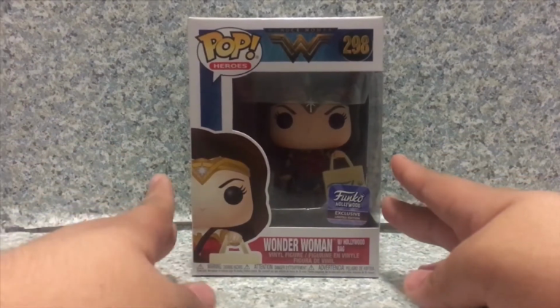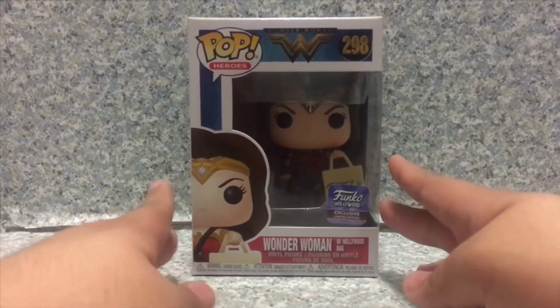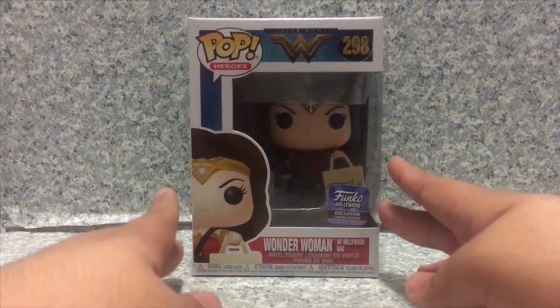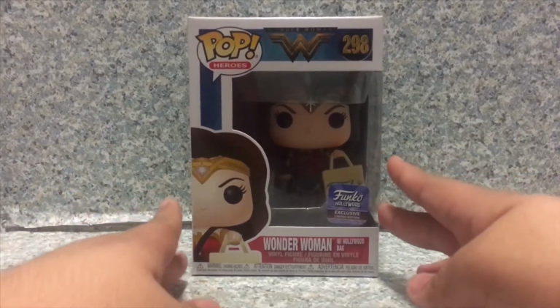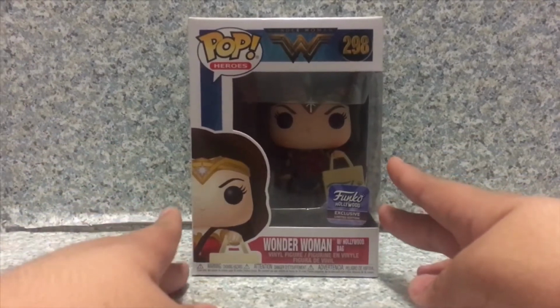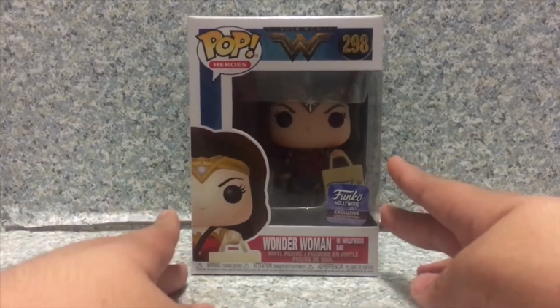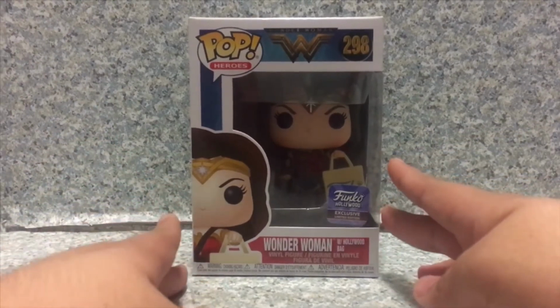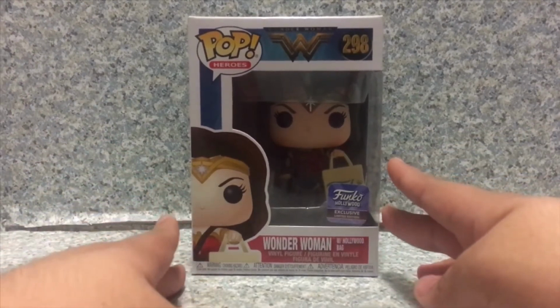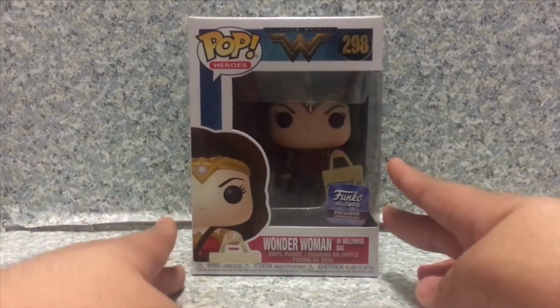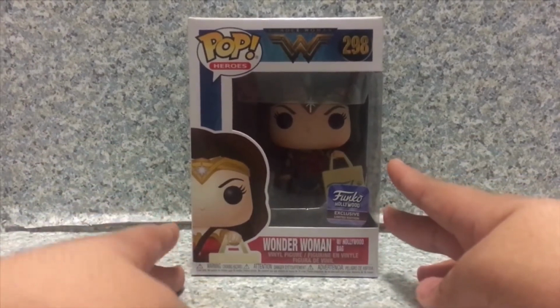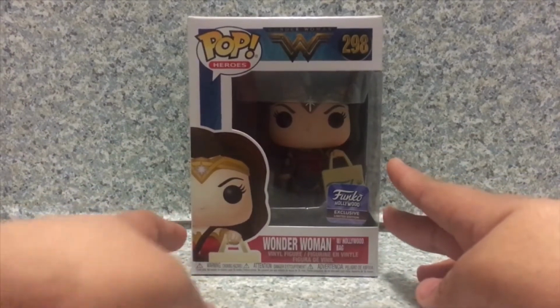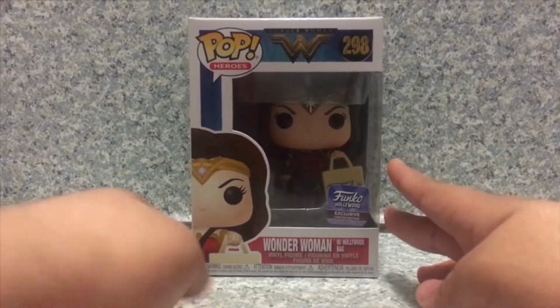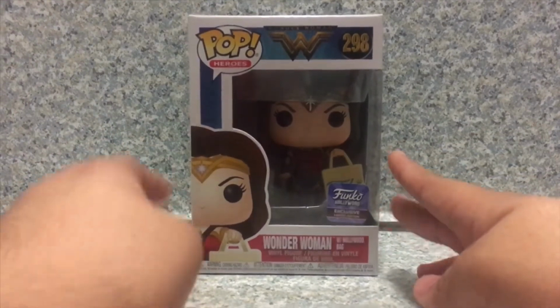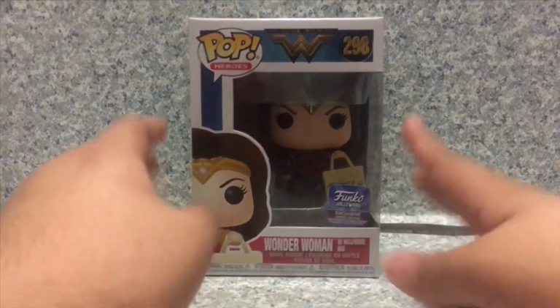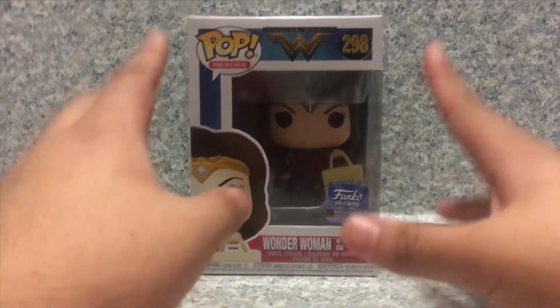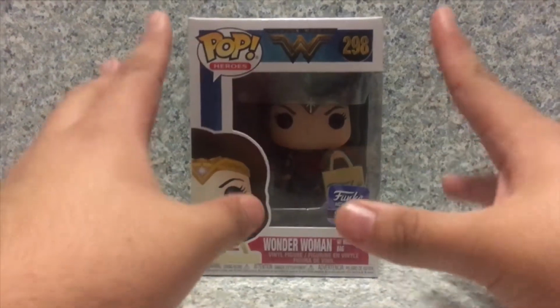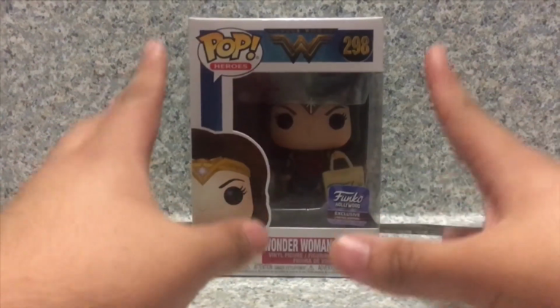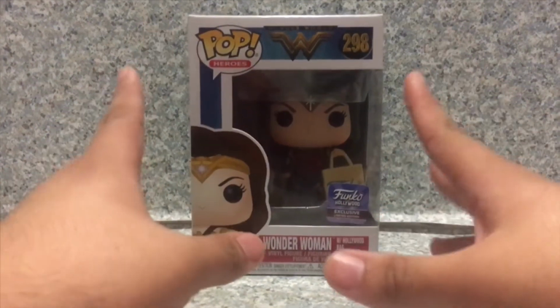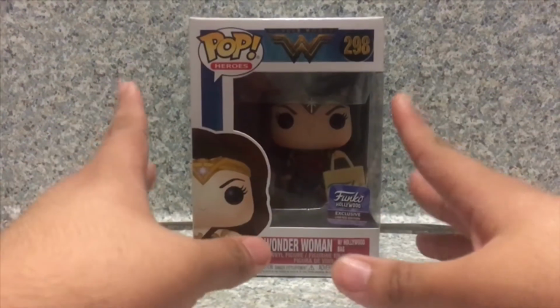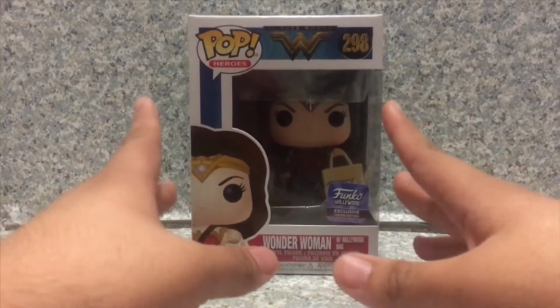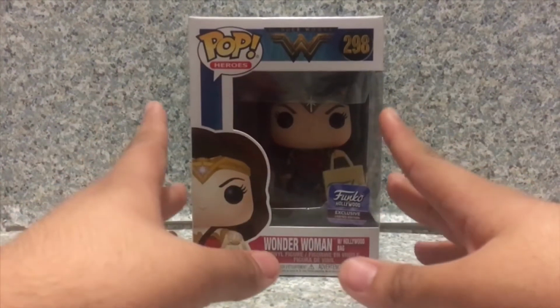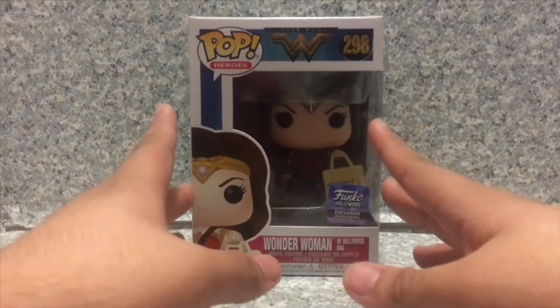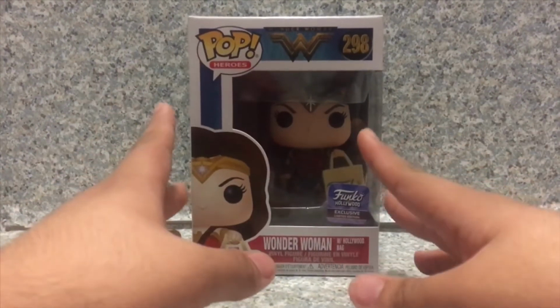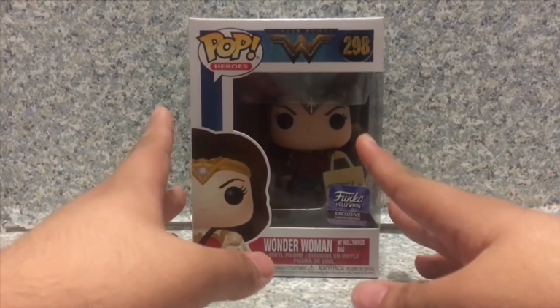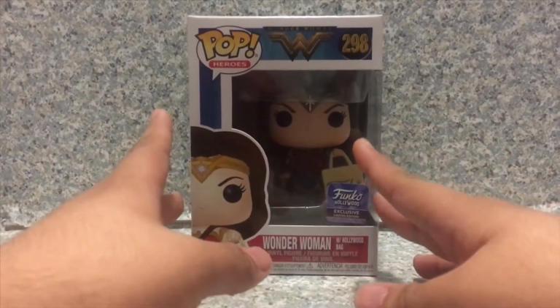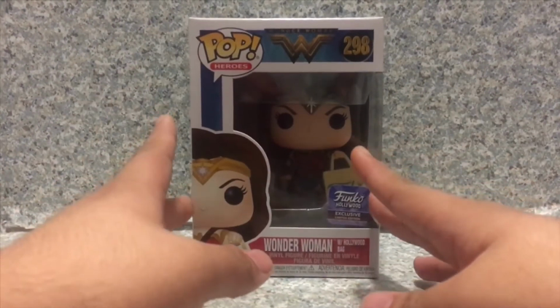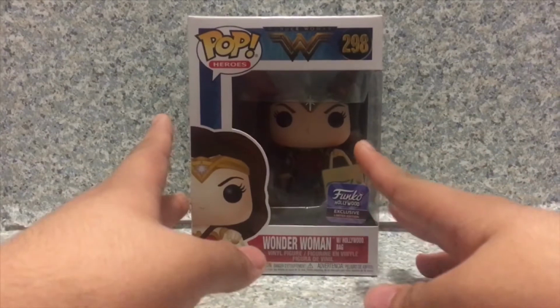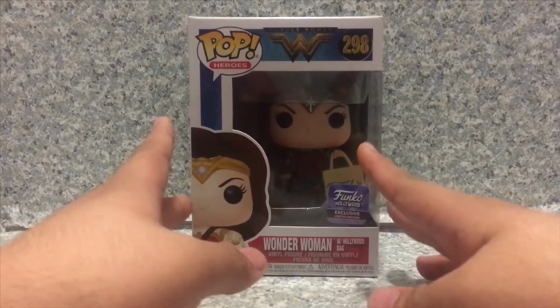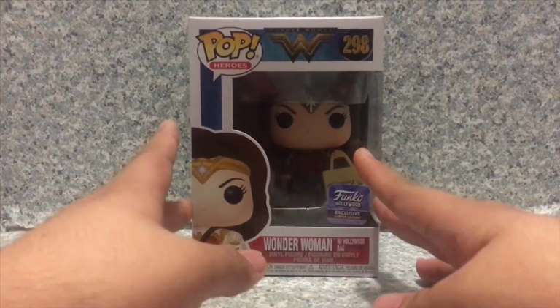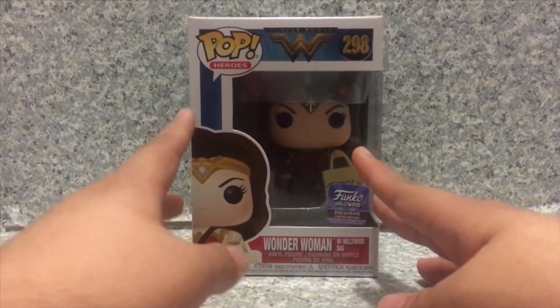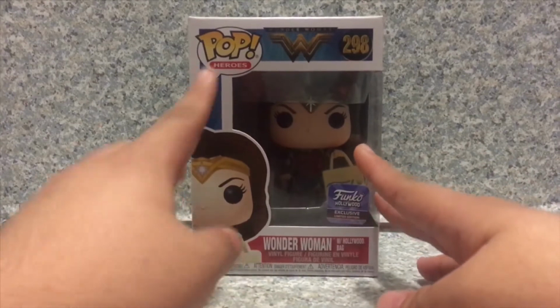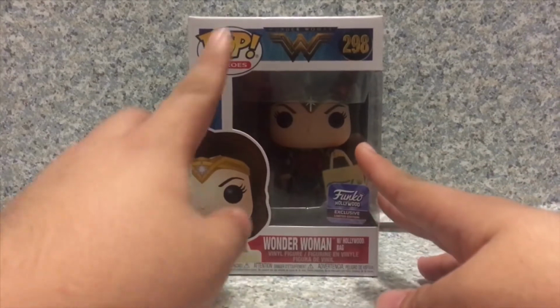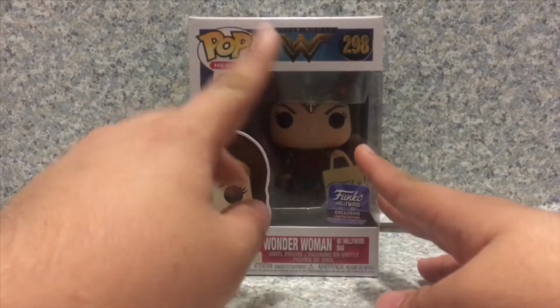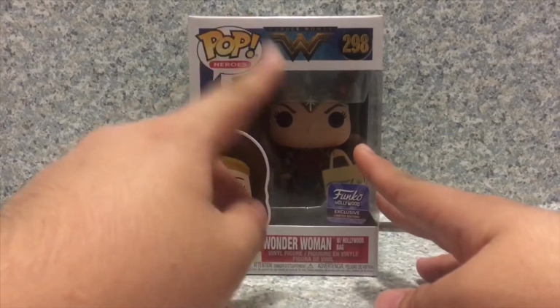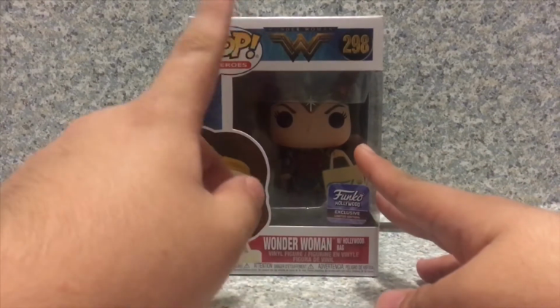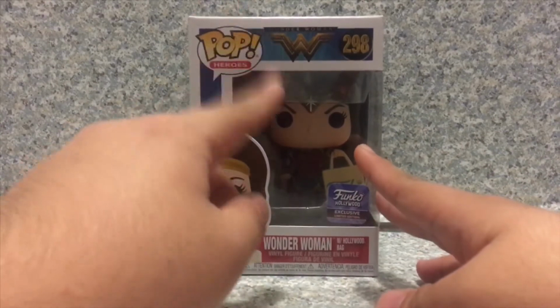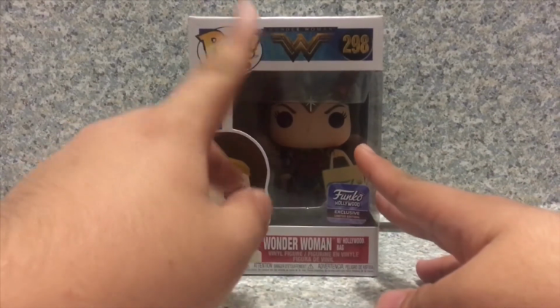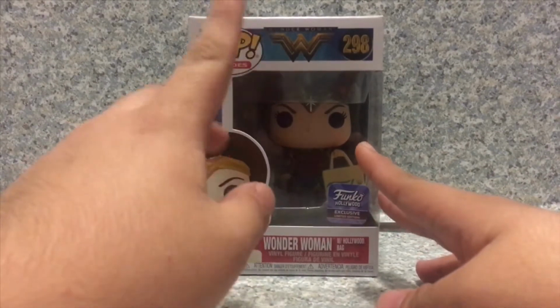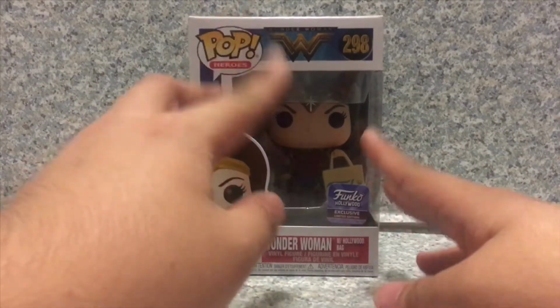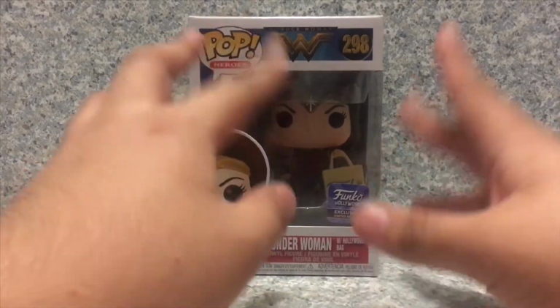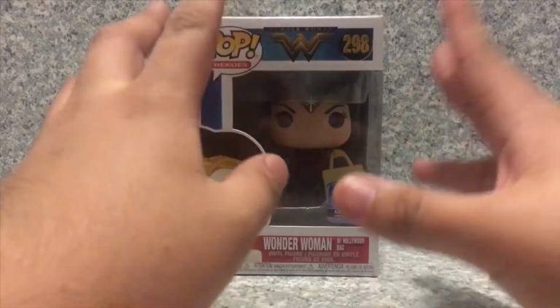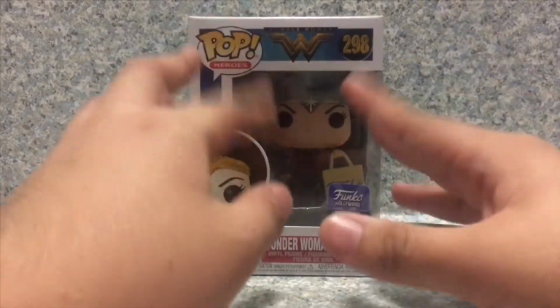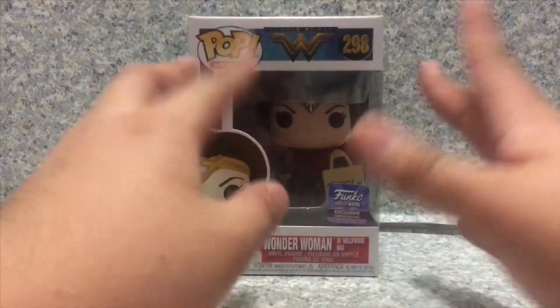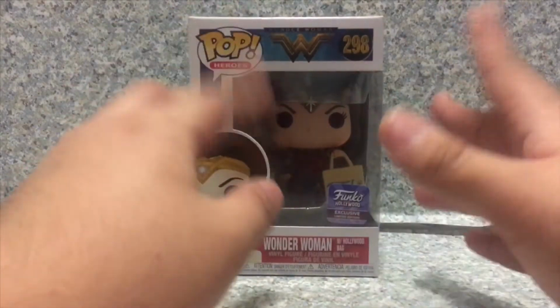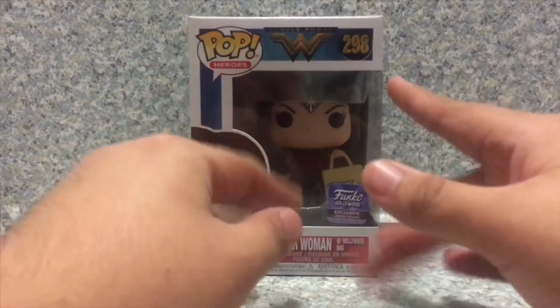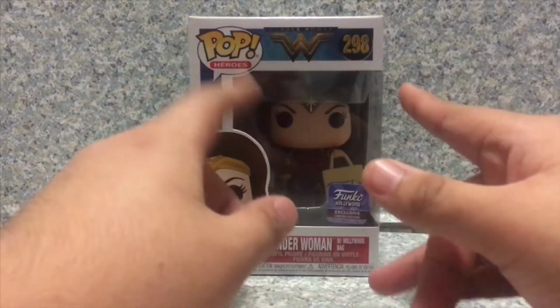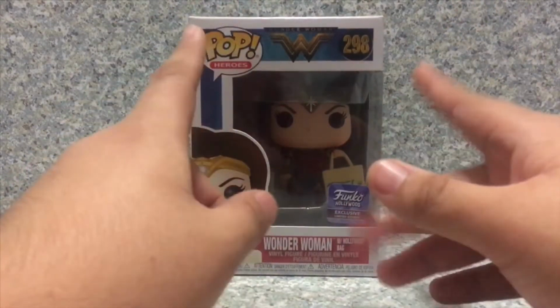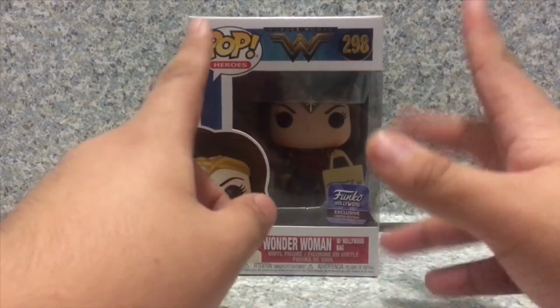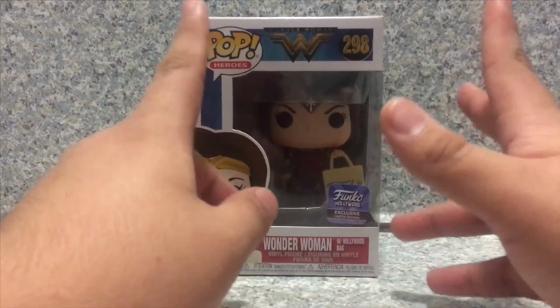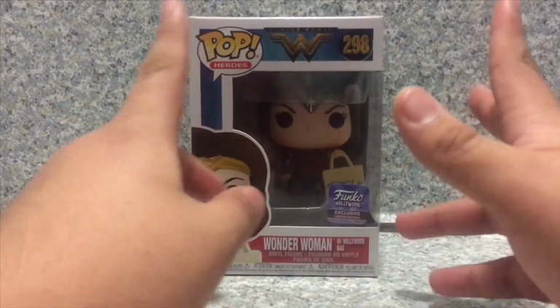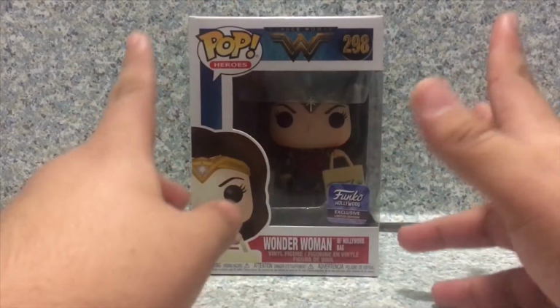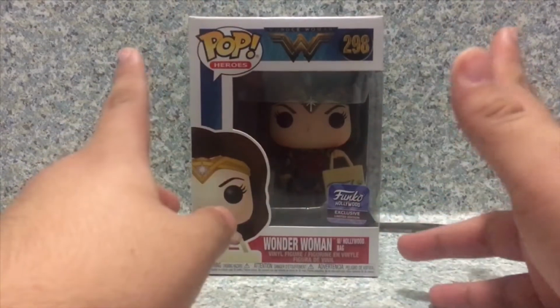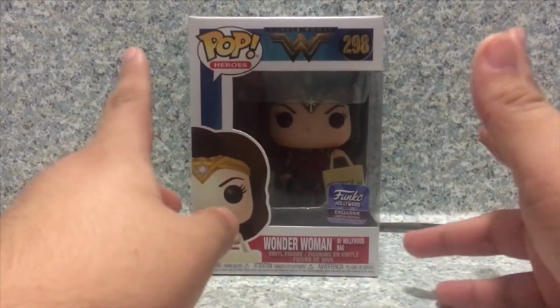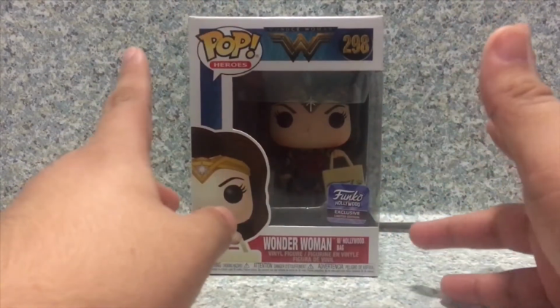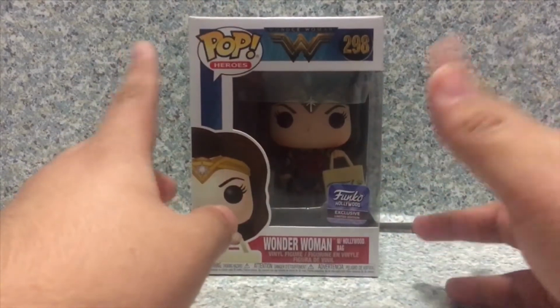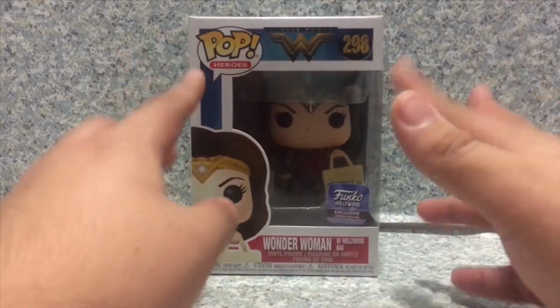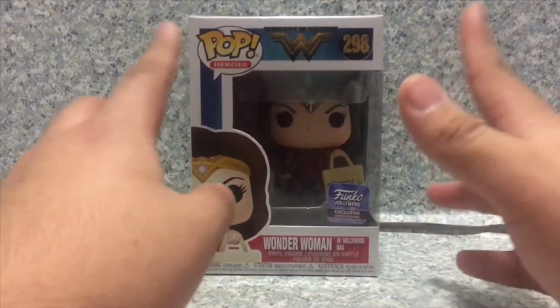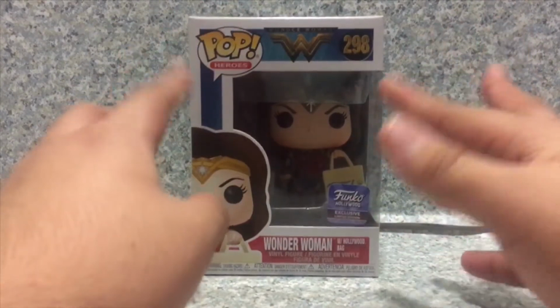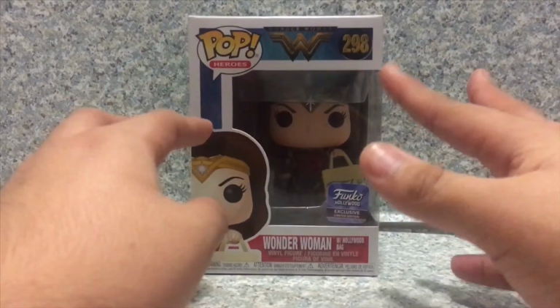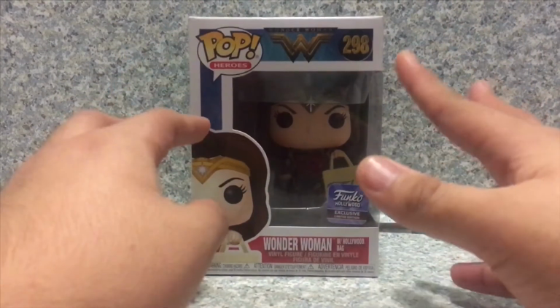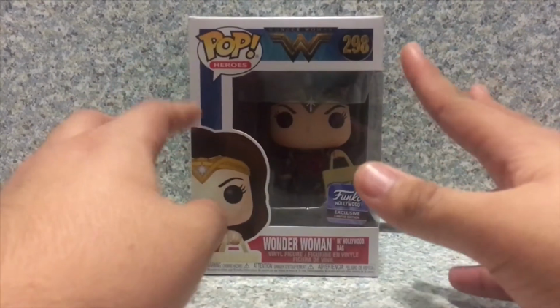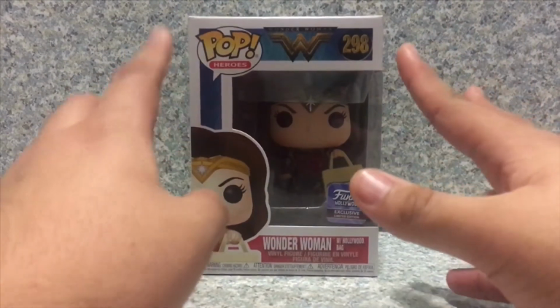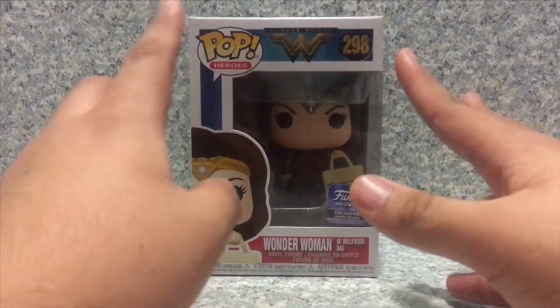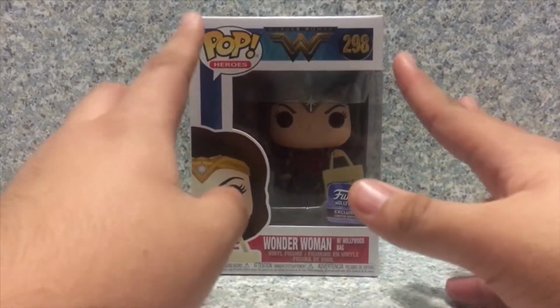Now let's take a look at this pop. Packaging-wise, it's the usual Wonder Woman movie stylized box.